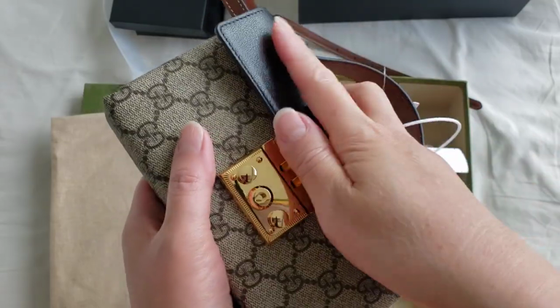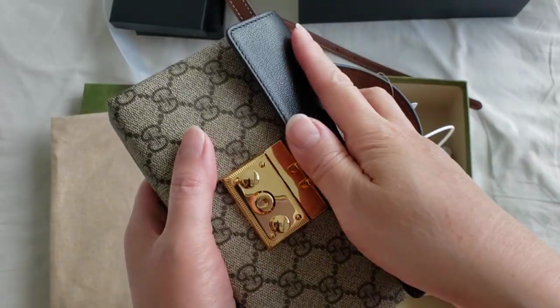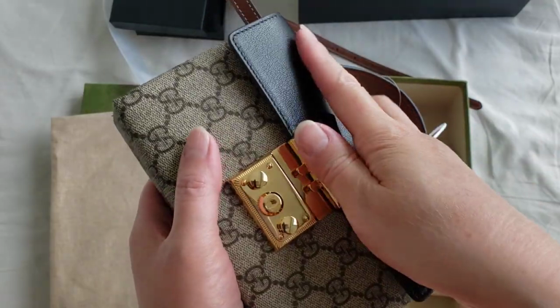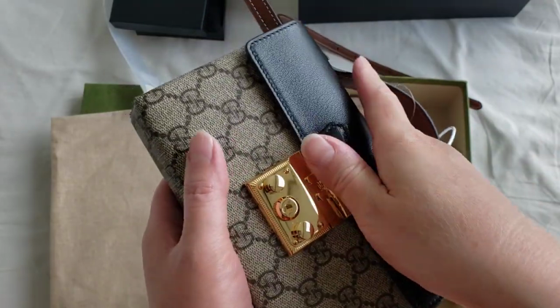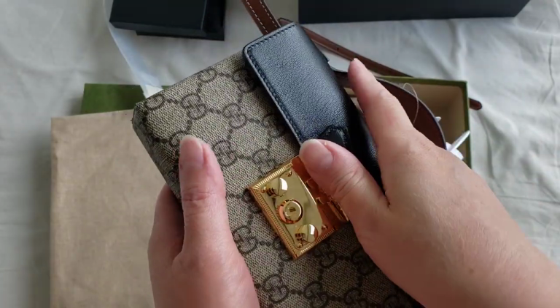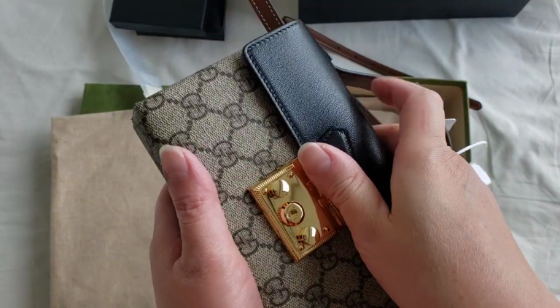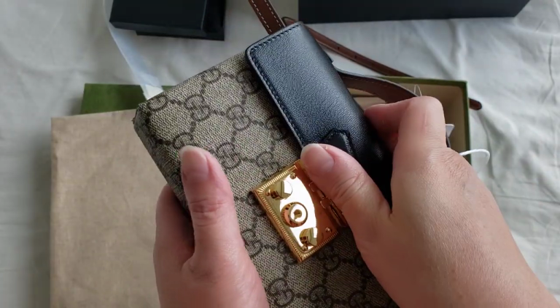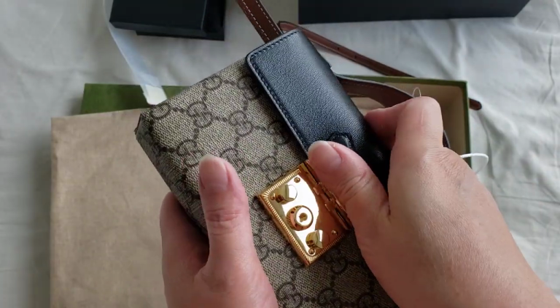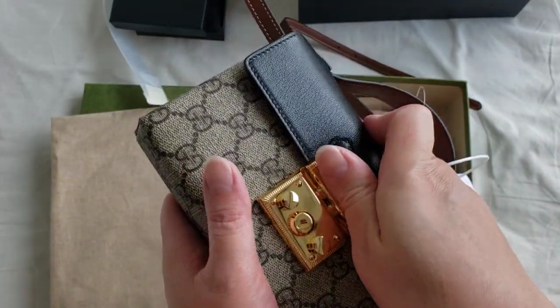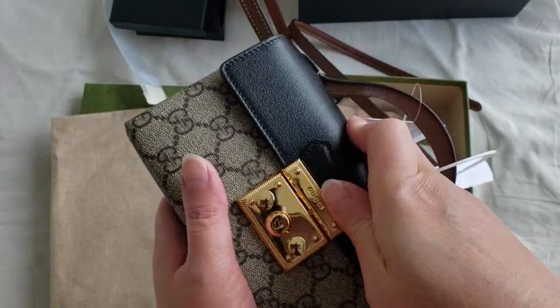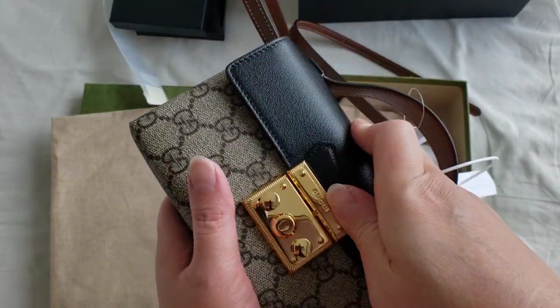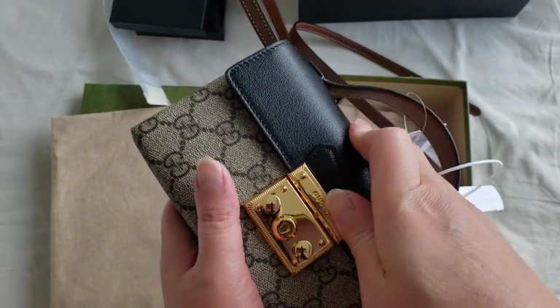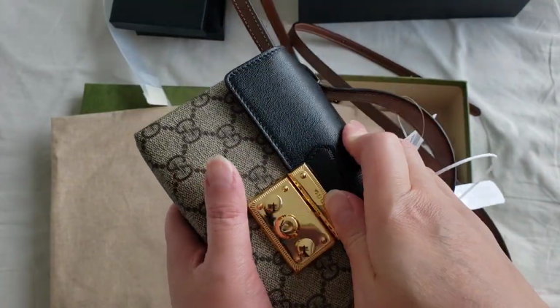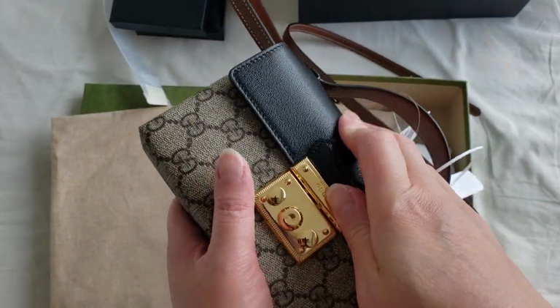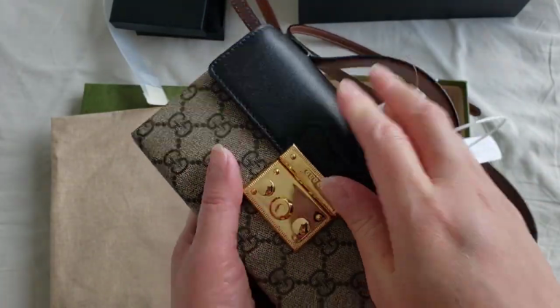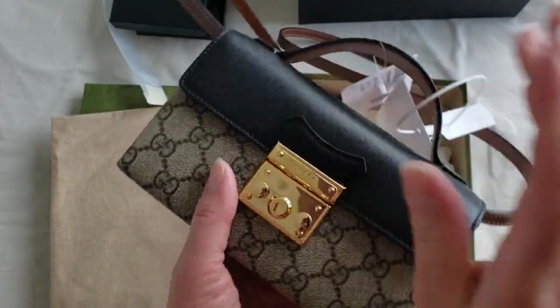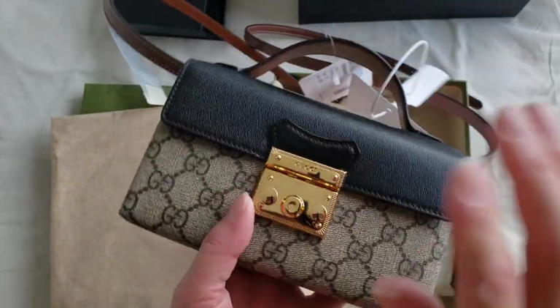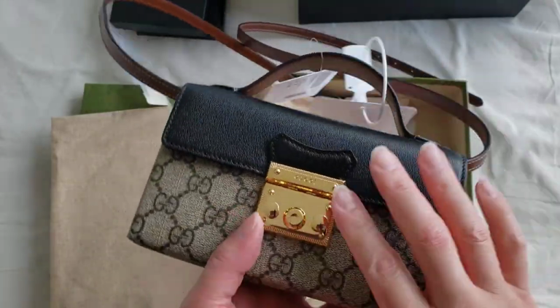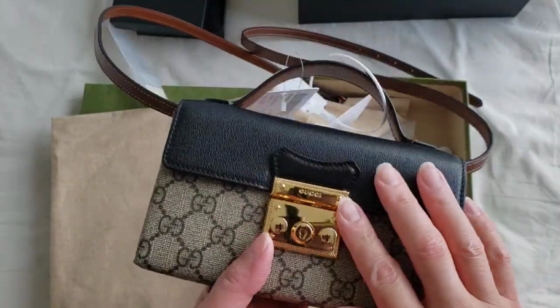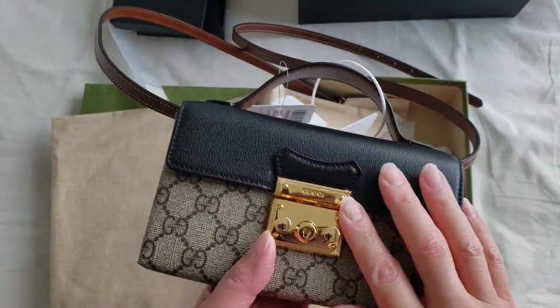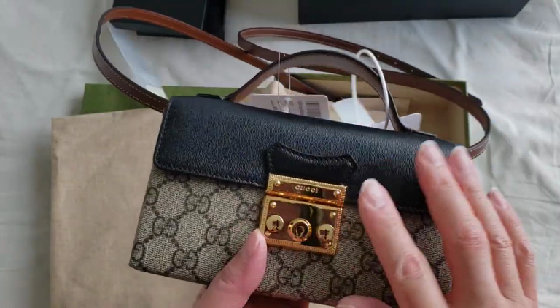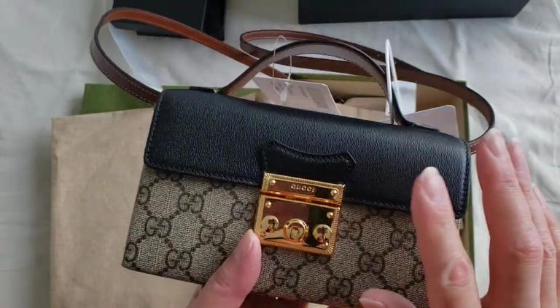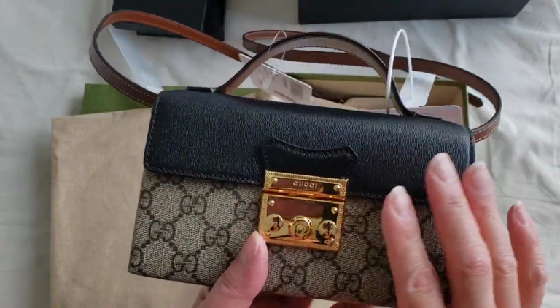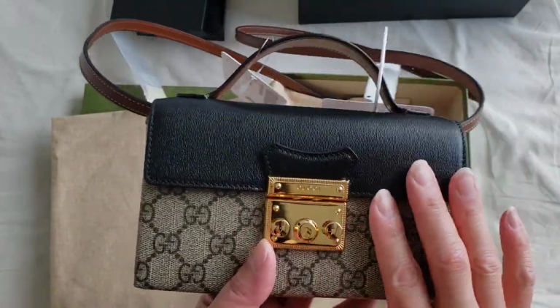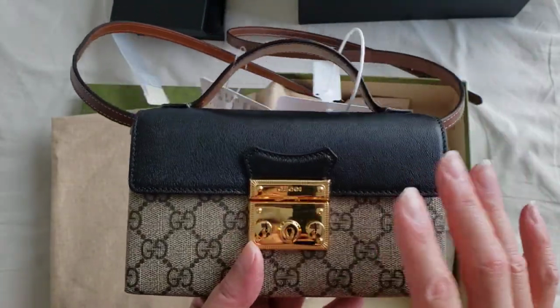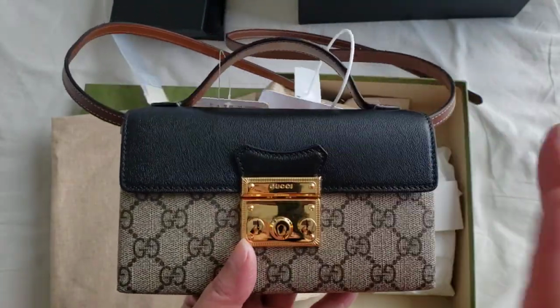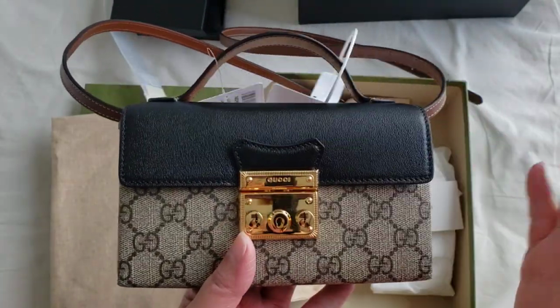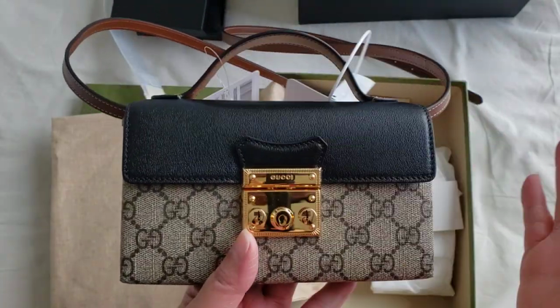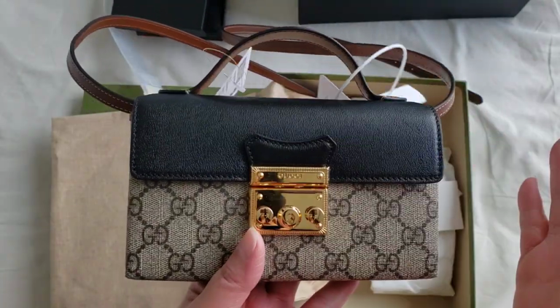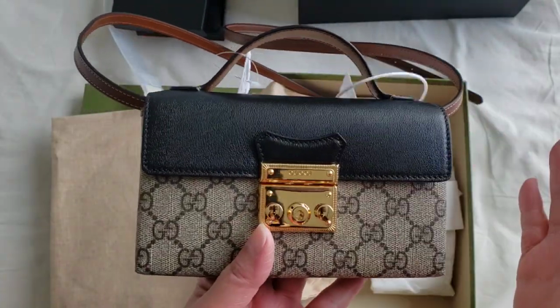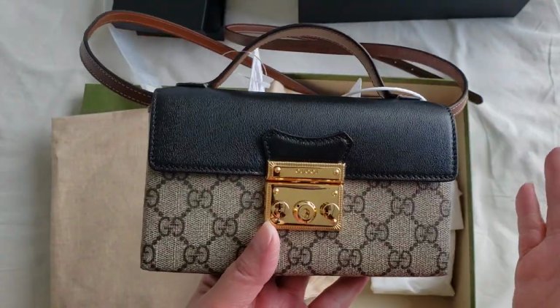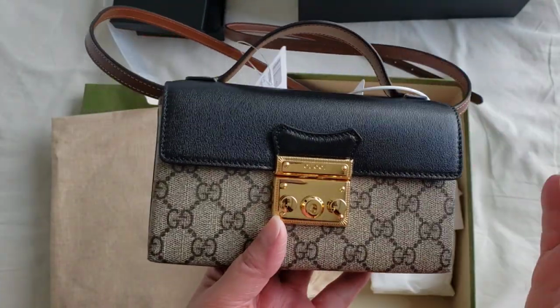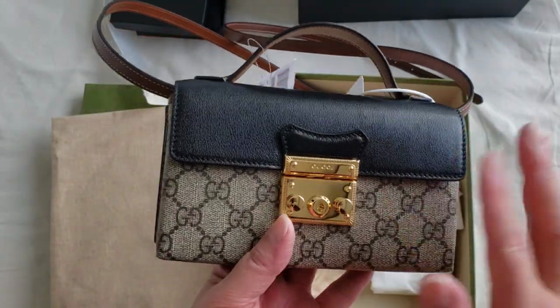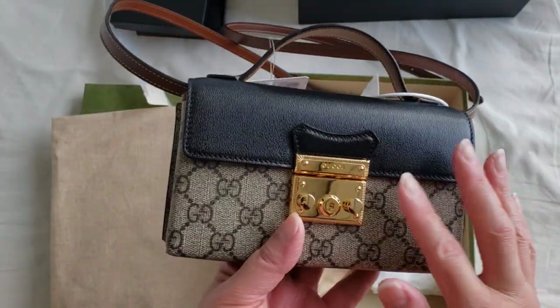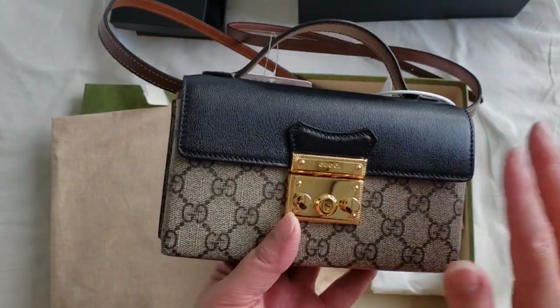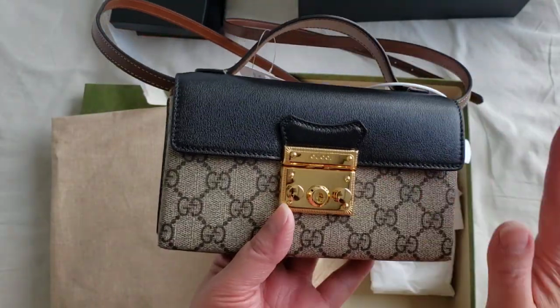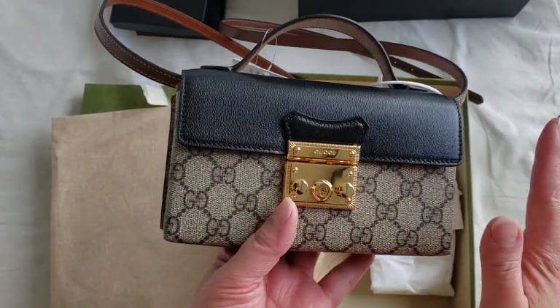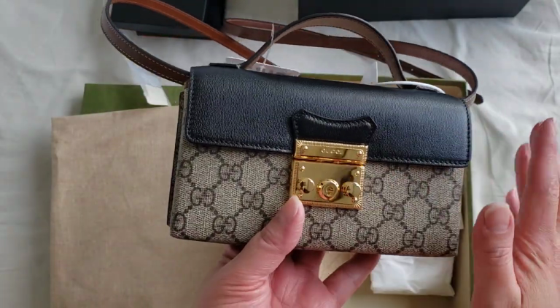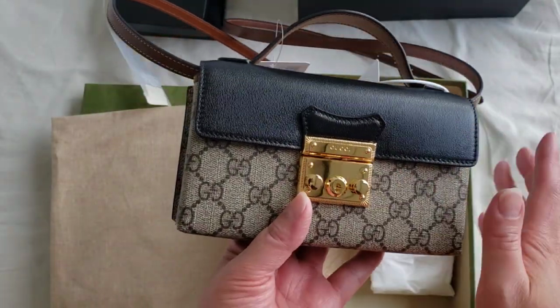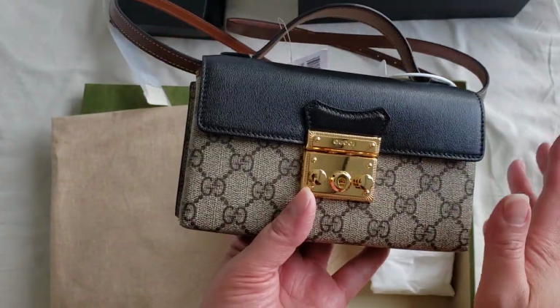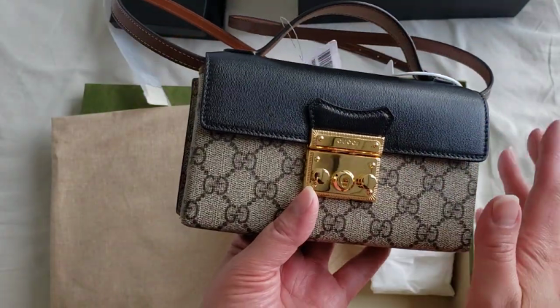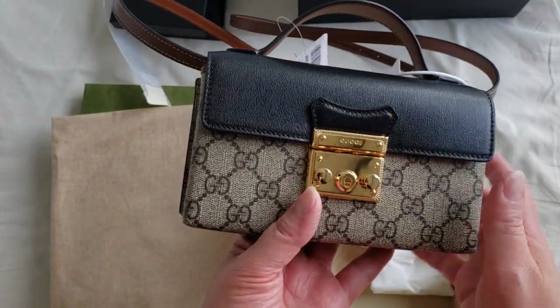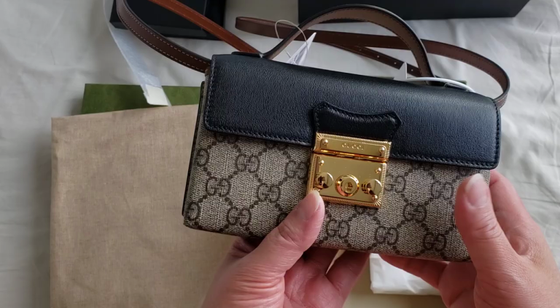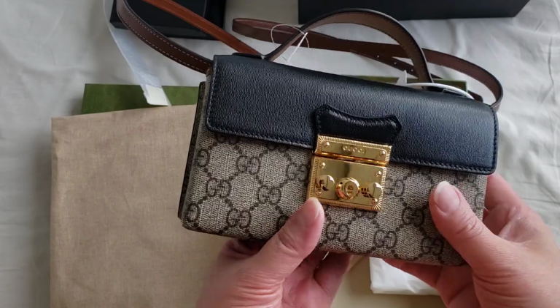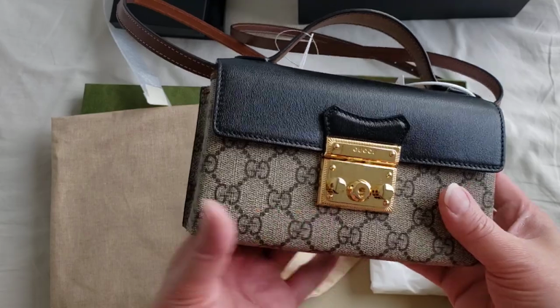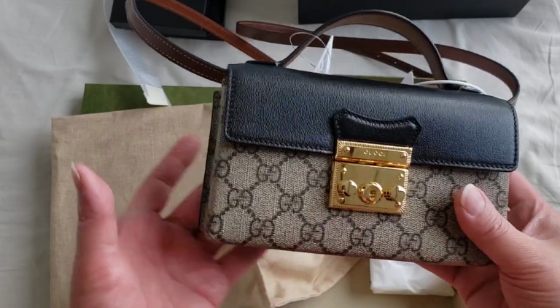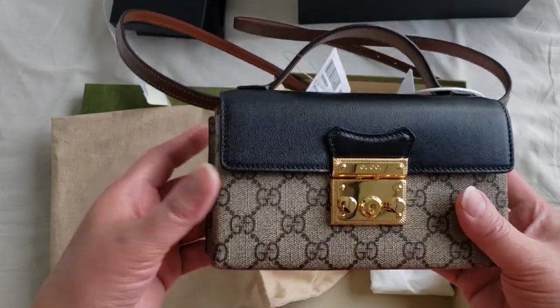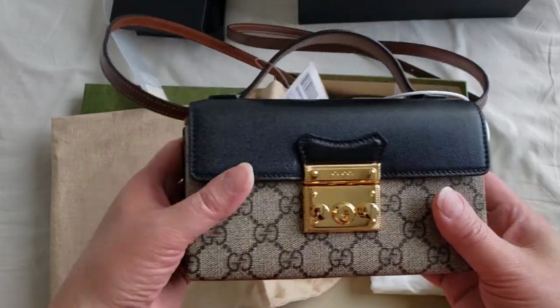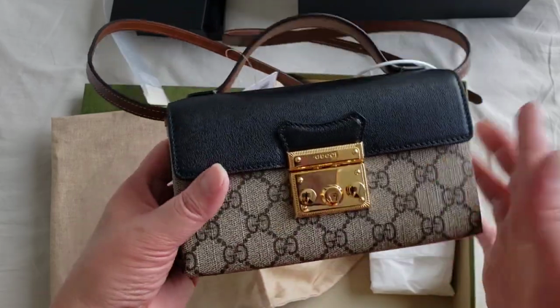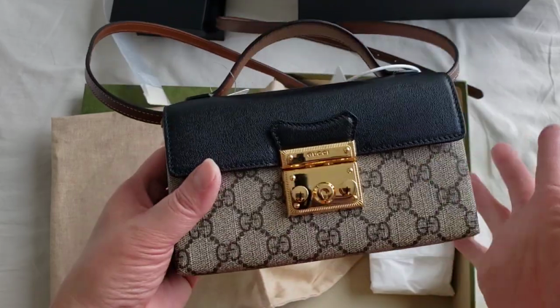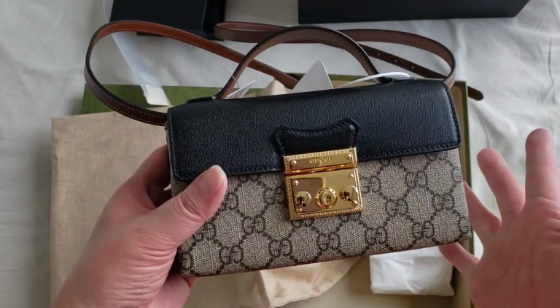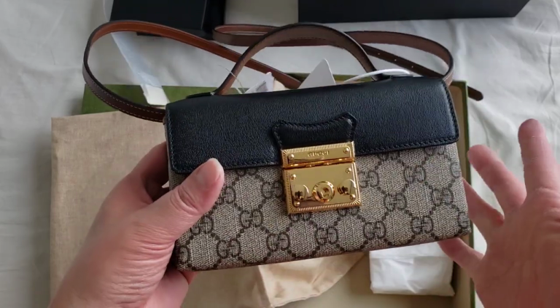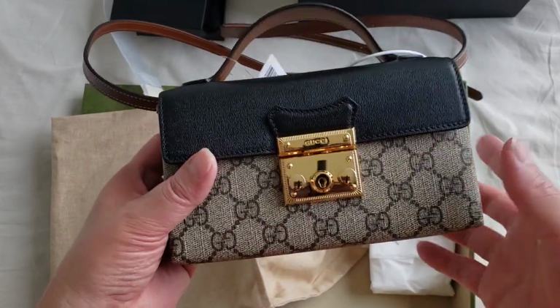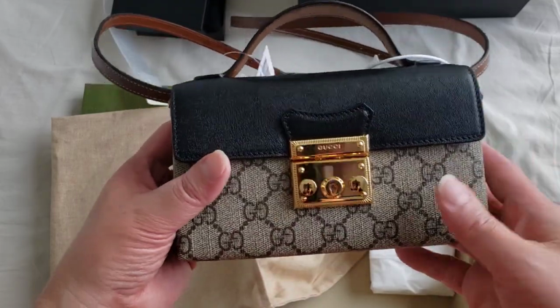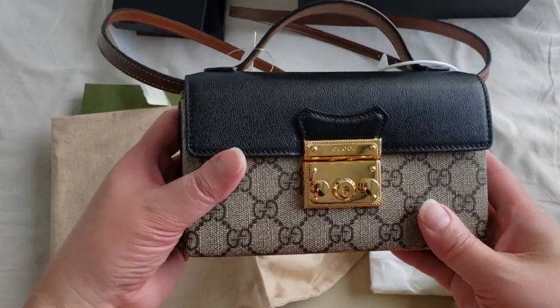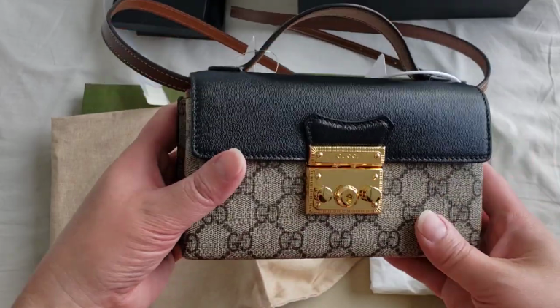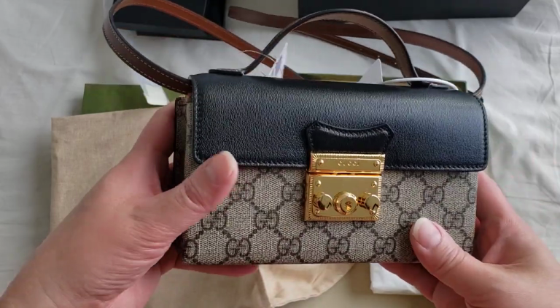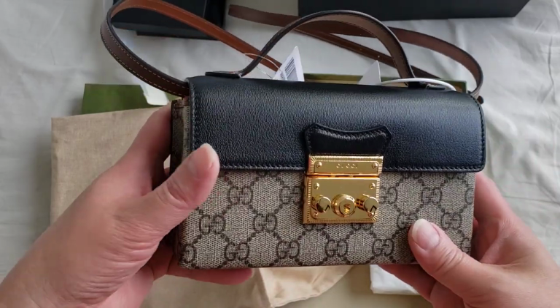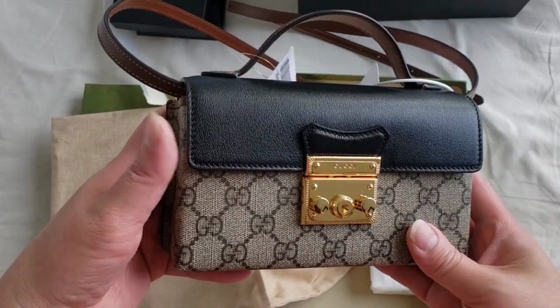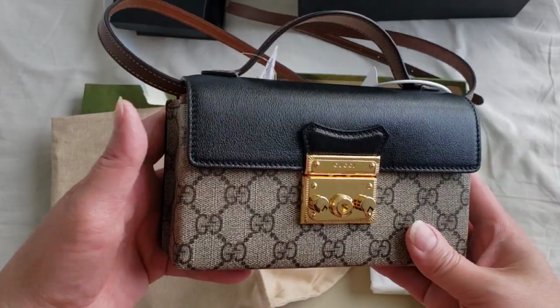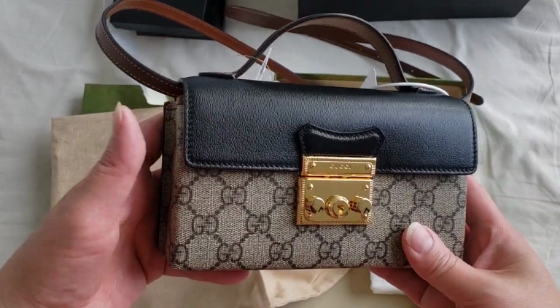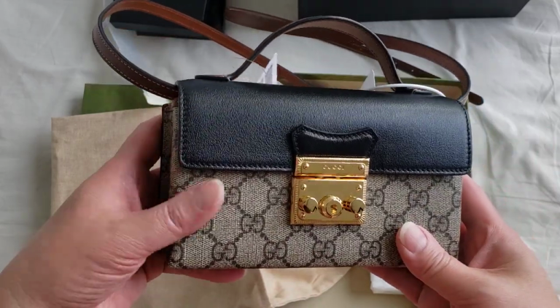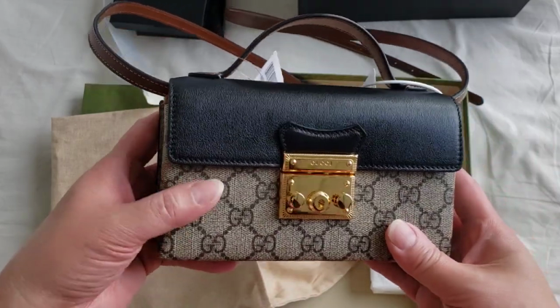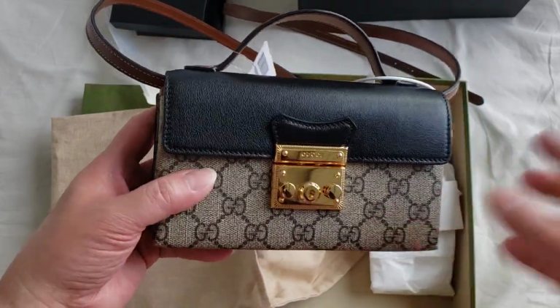Thank you so much for watching. Please stay tuned for my comparison video with the Dior 30 Montaigne box bag.